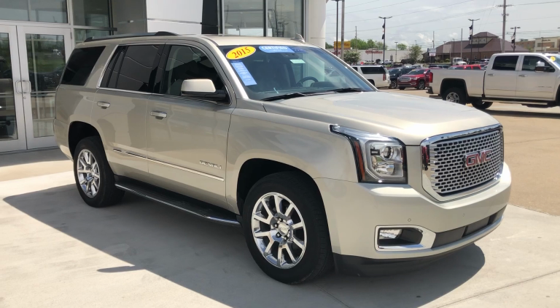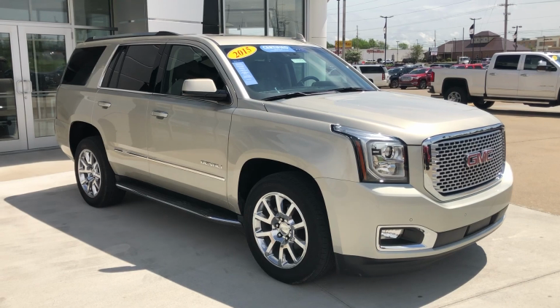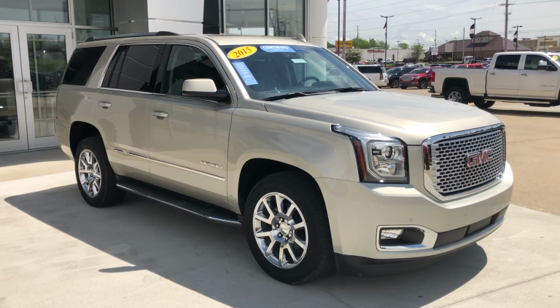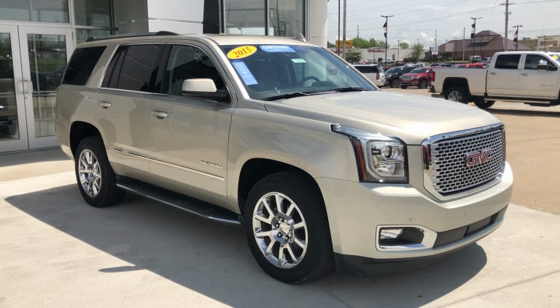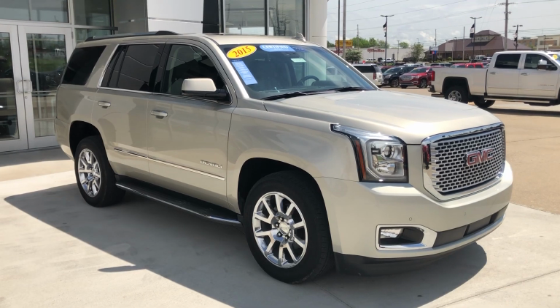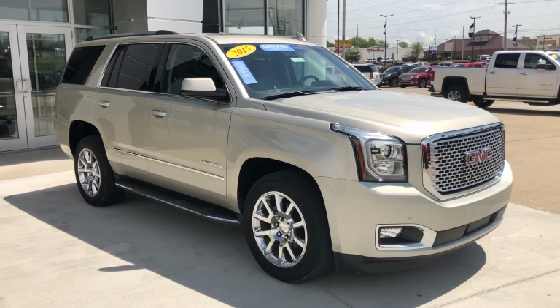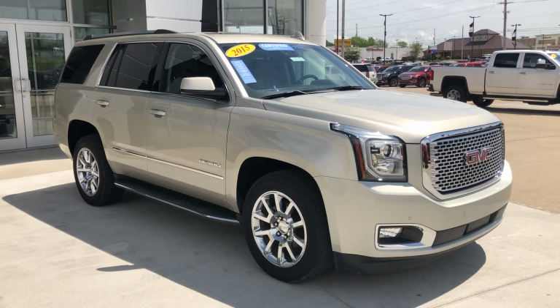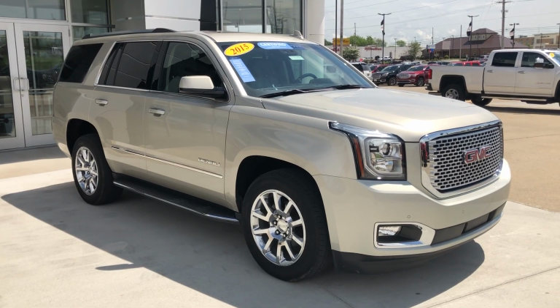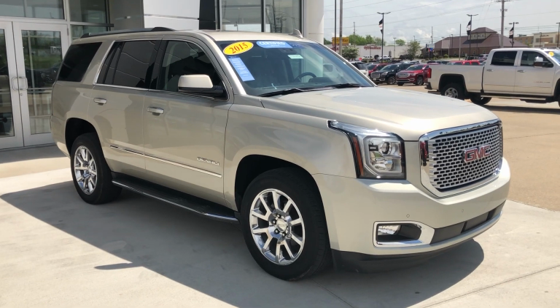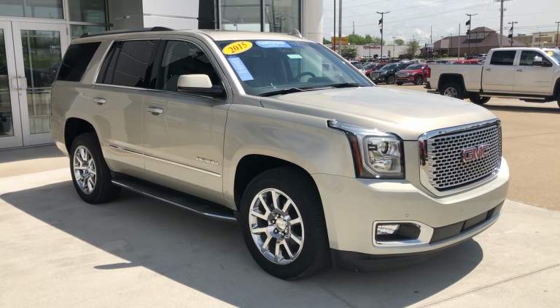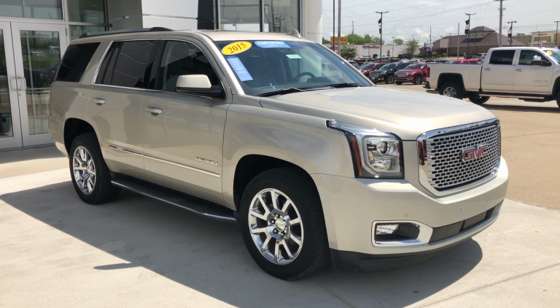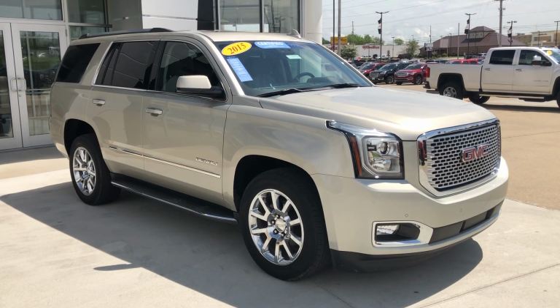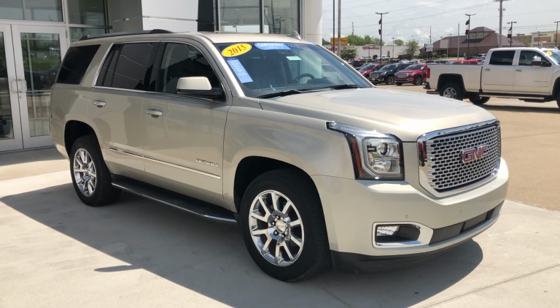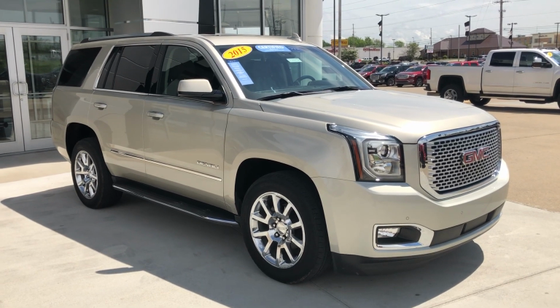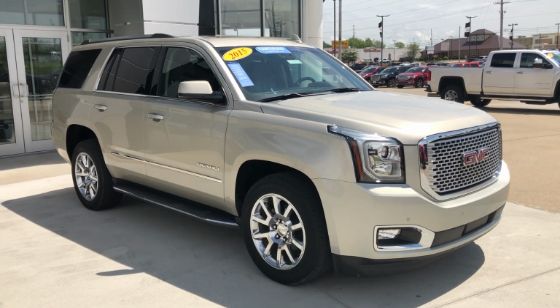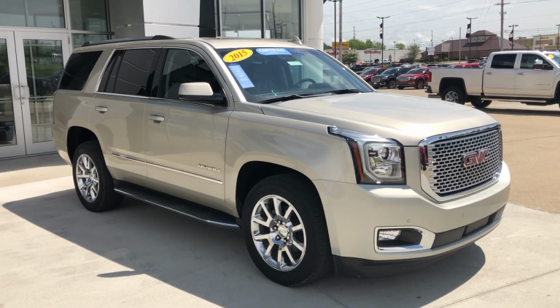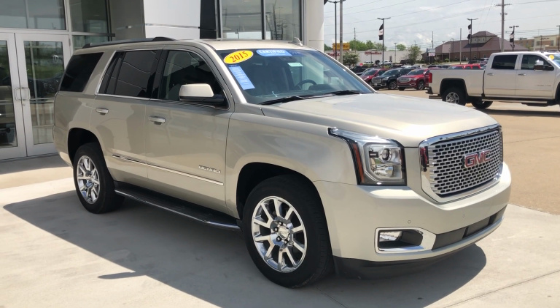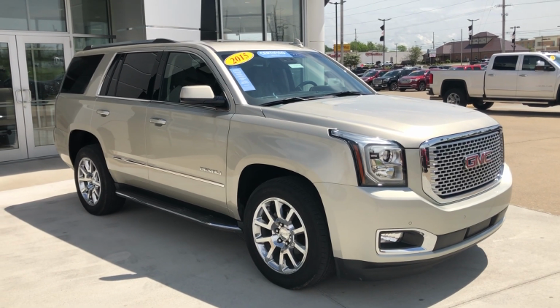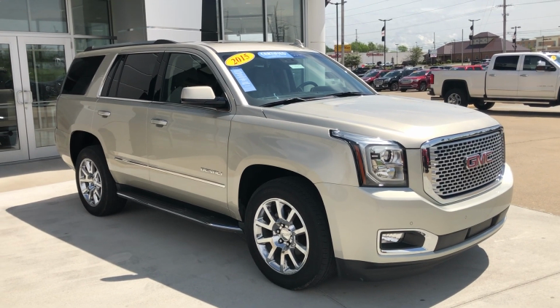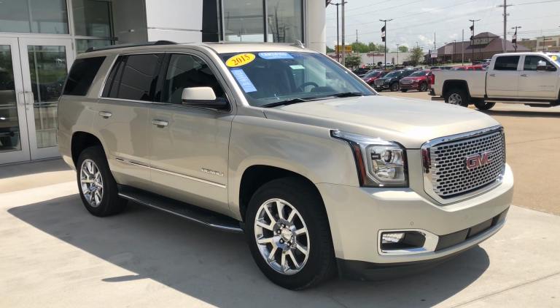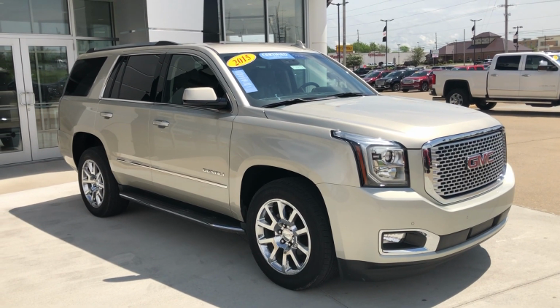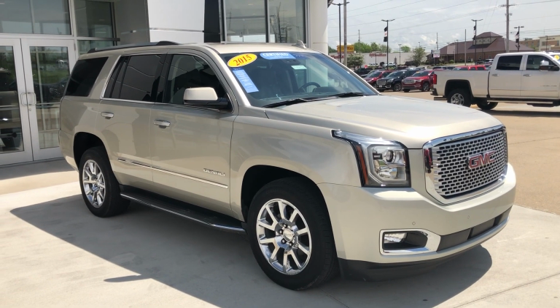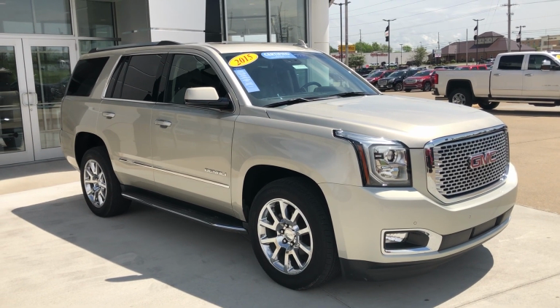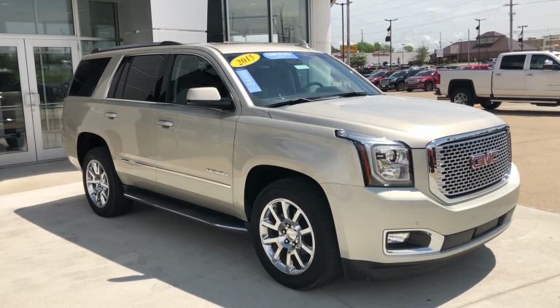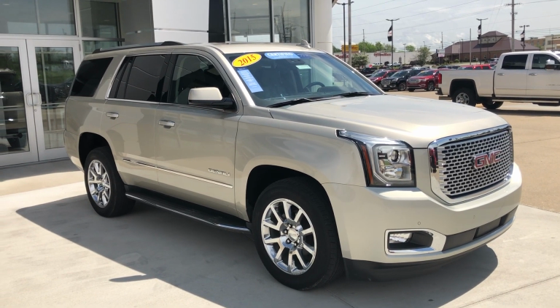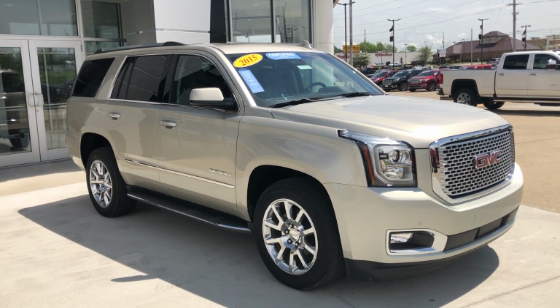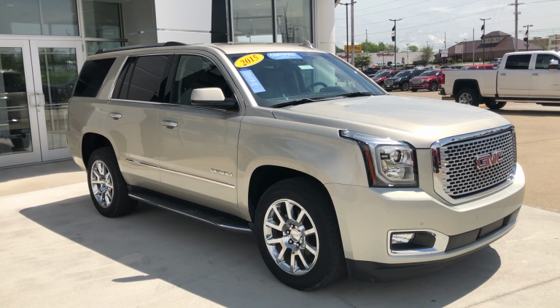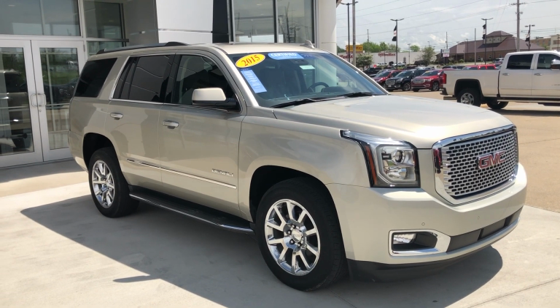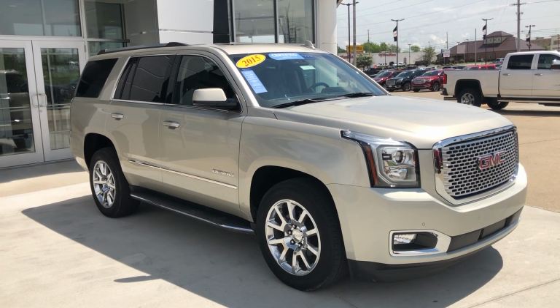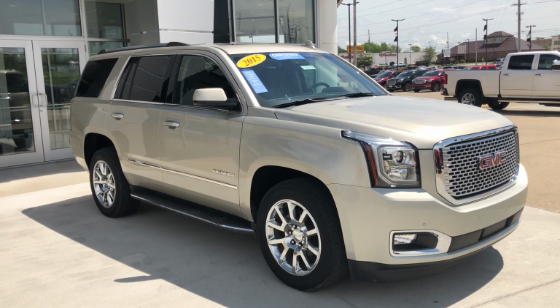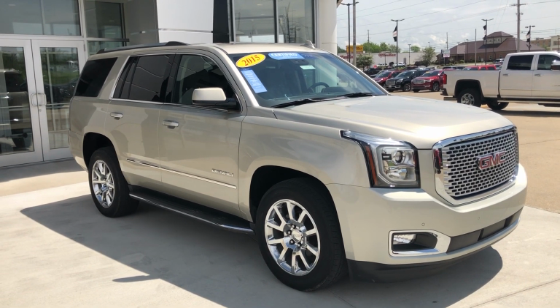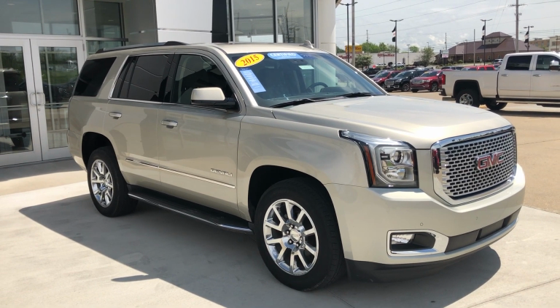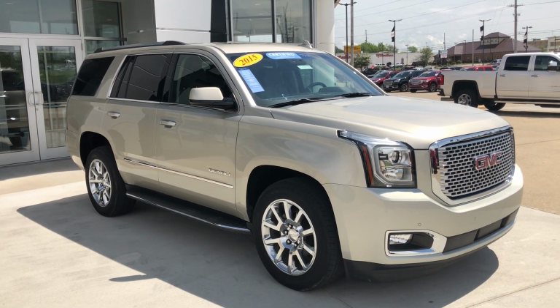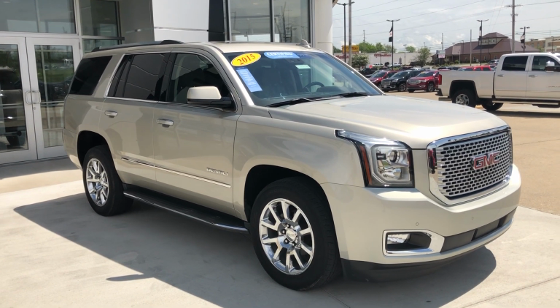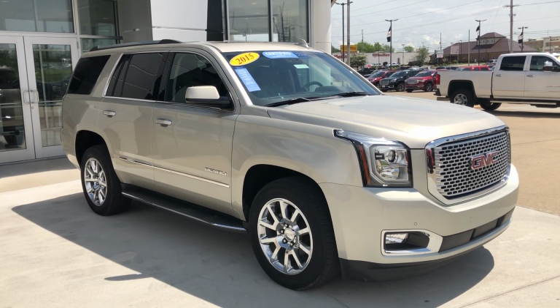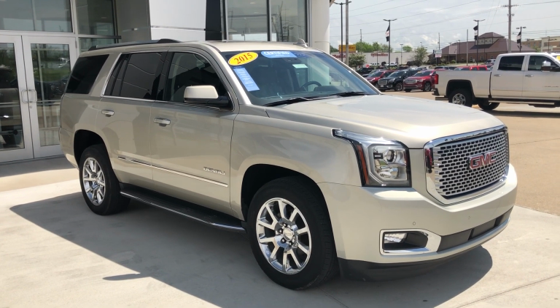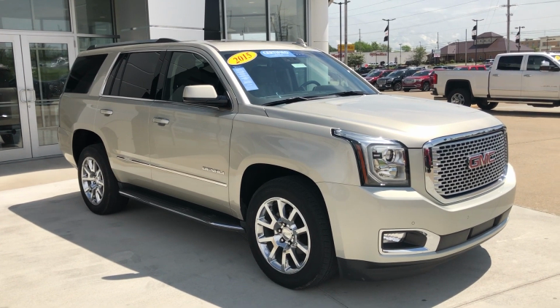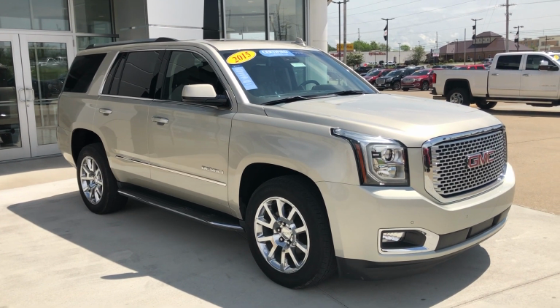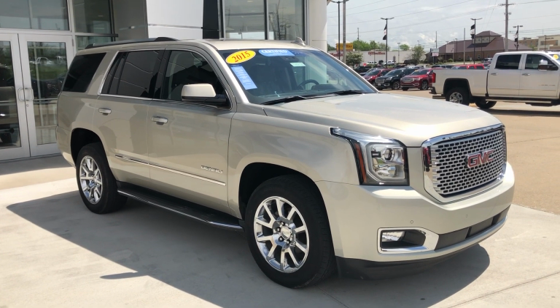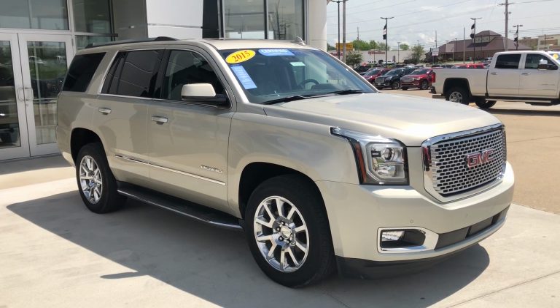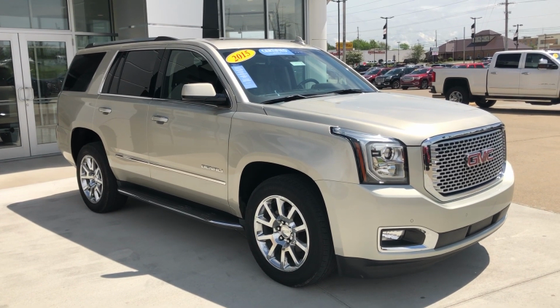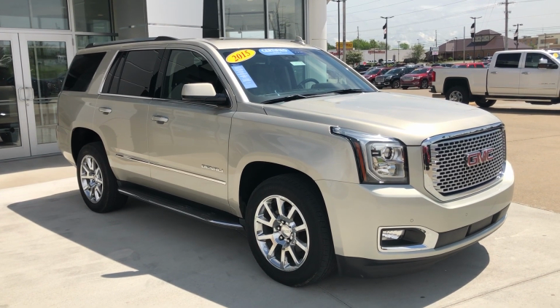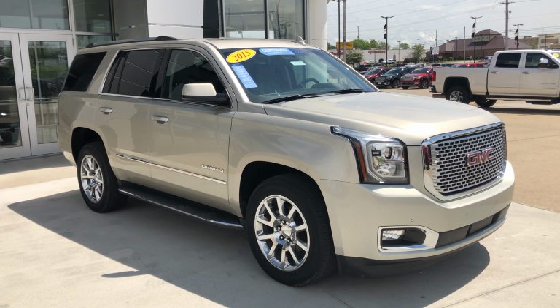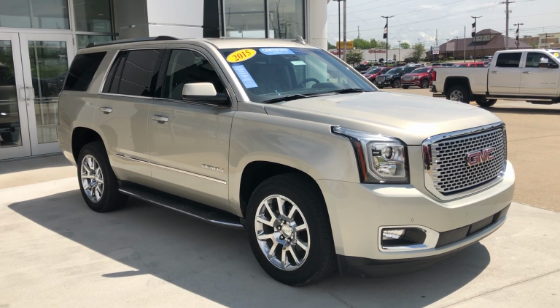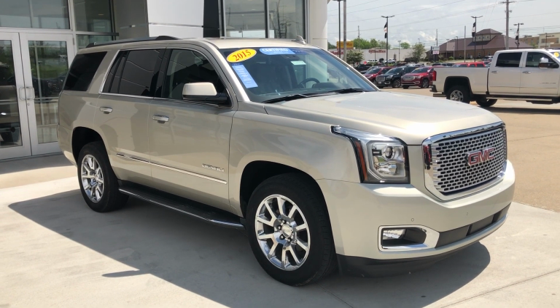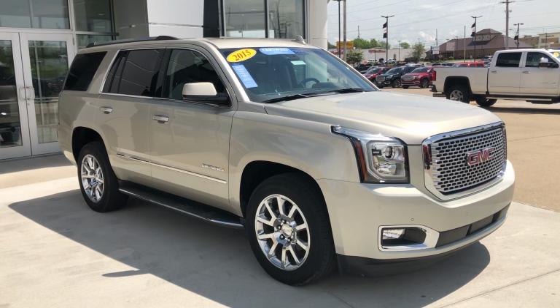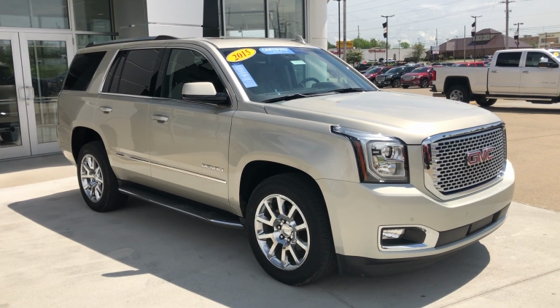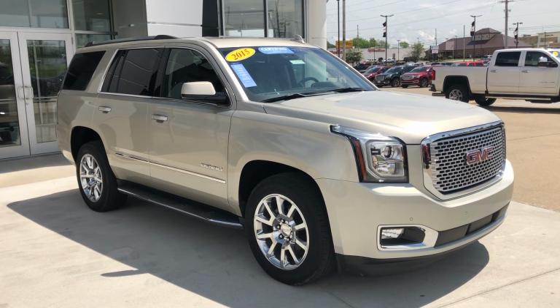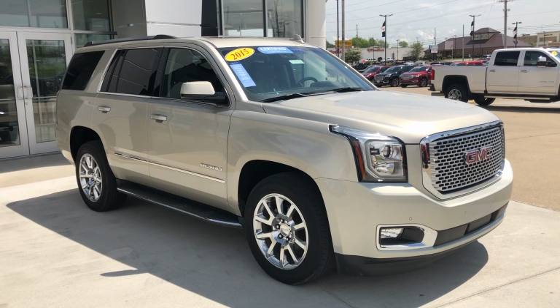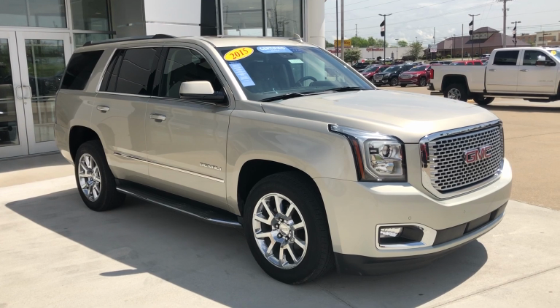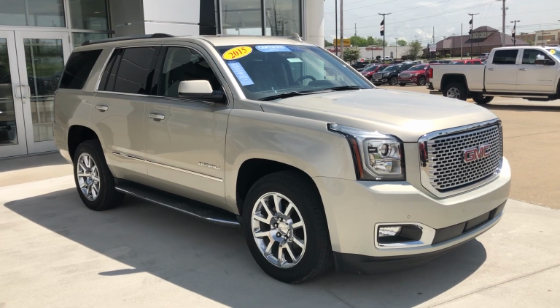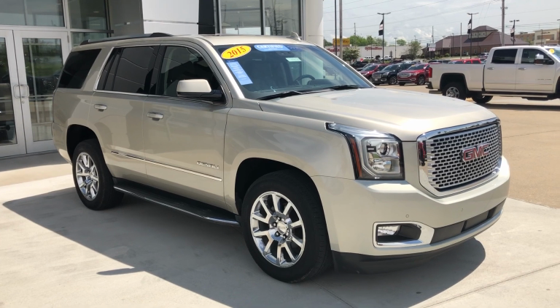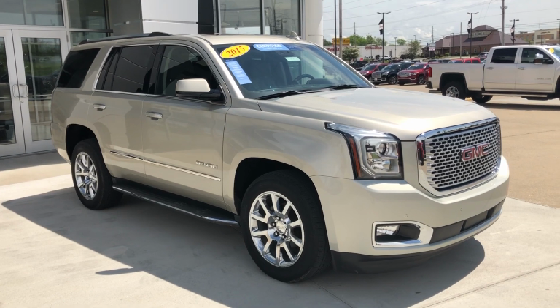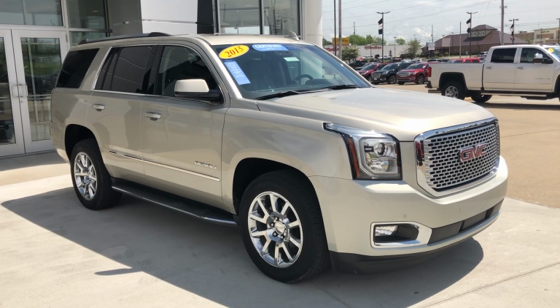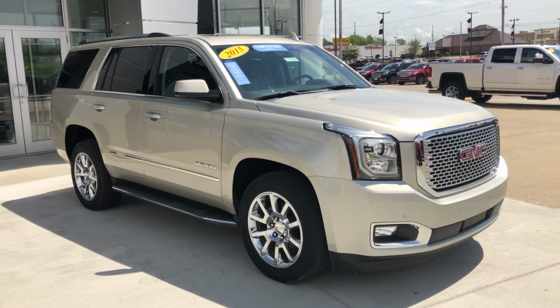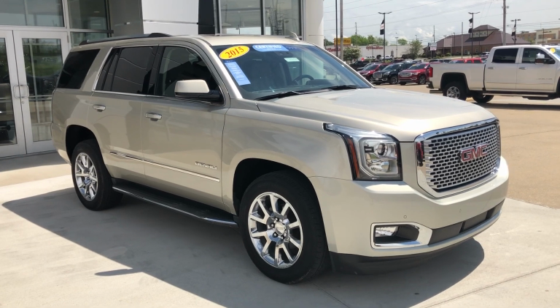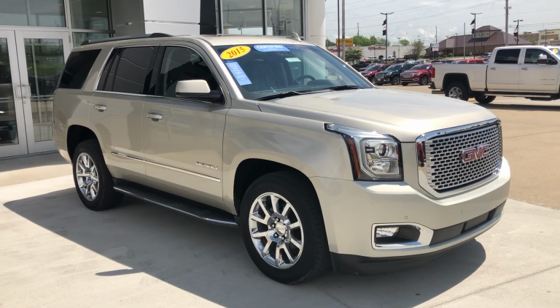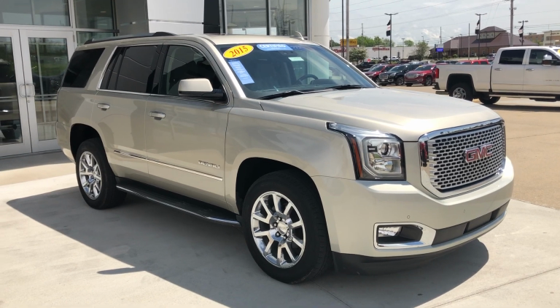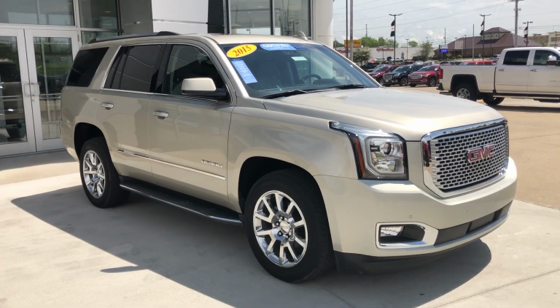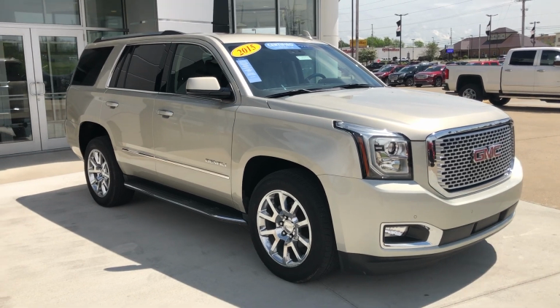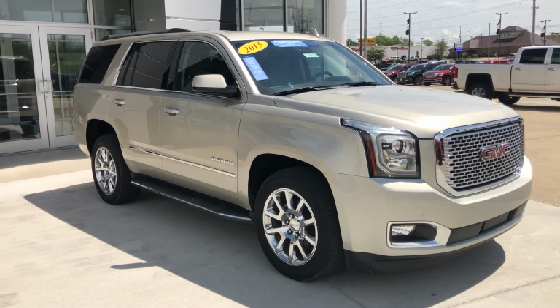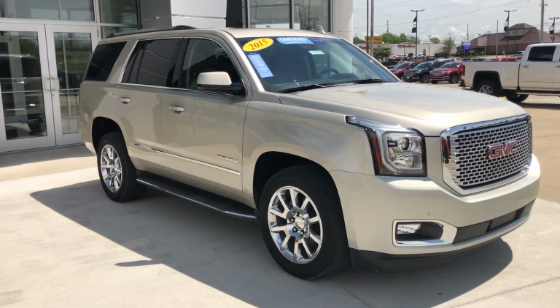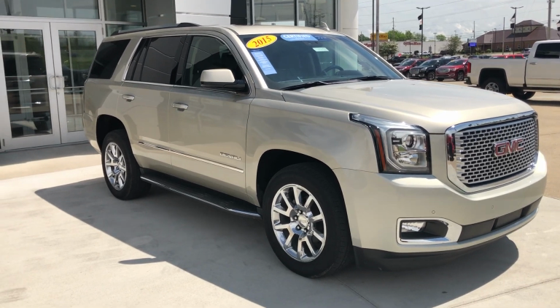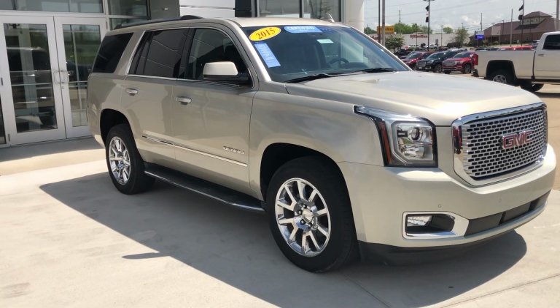Hello and welcome to Uvalor Buick GMC Online Showroom. Today we're going to have a quick look at this 2015 certified pre-owned GMC Yukon.